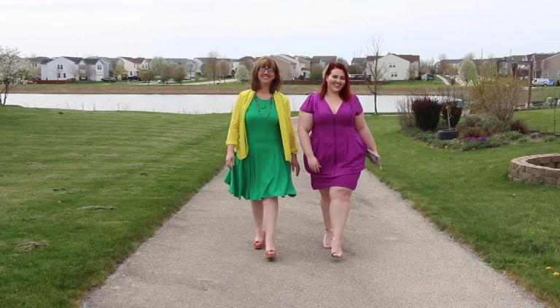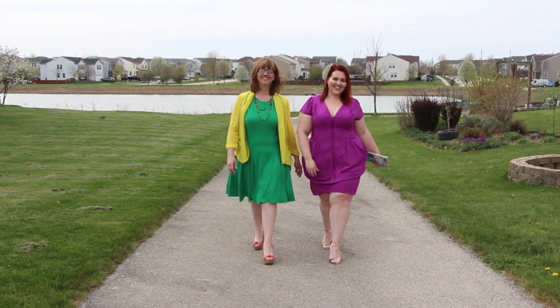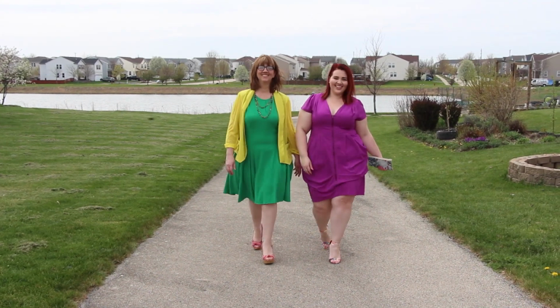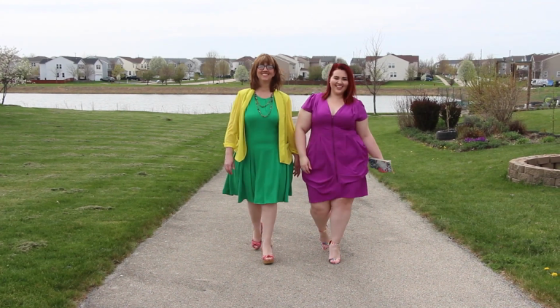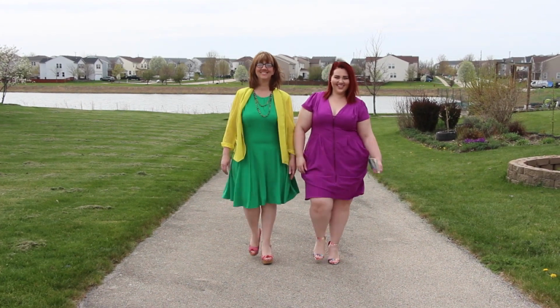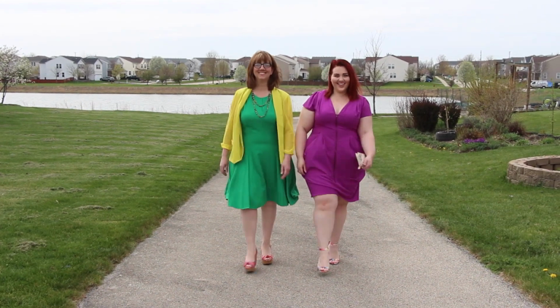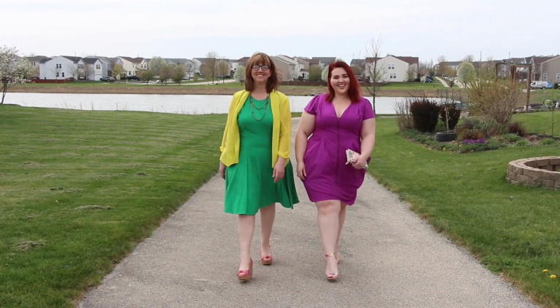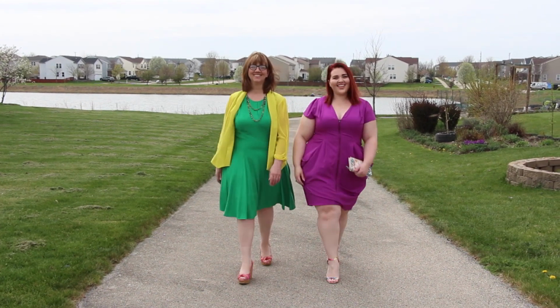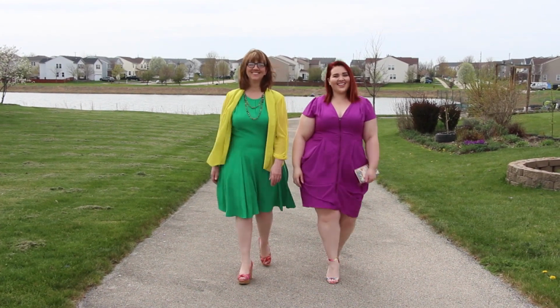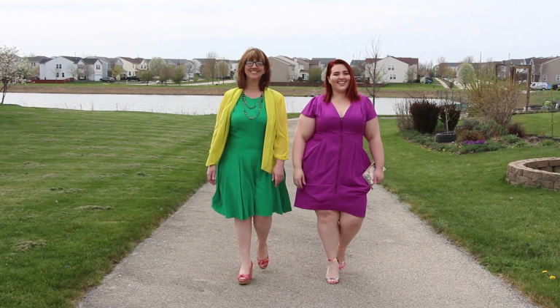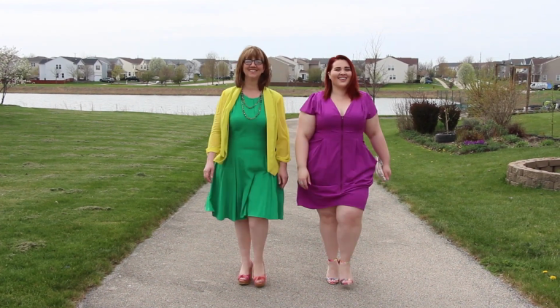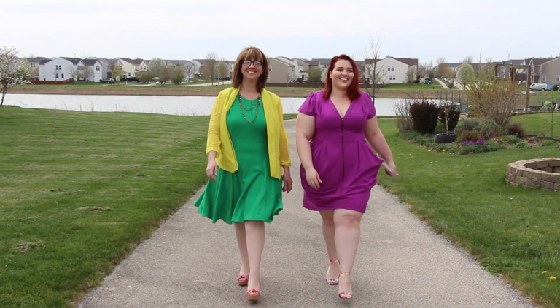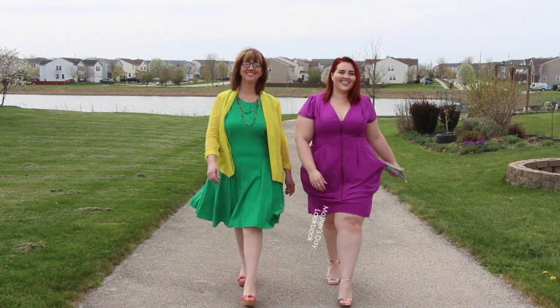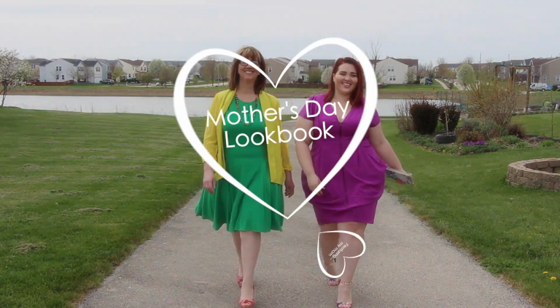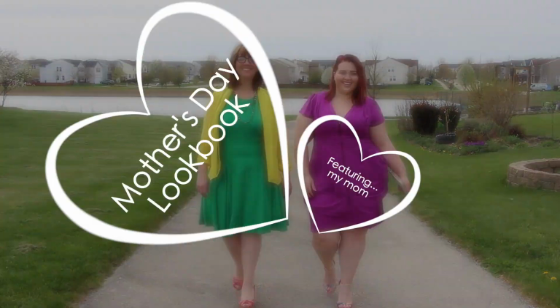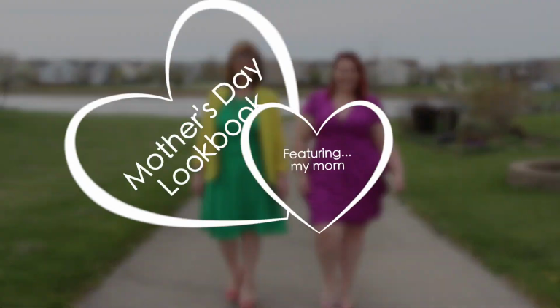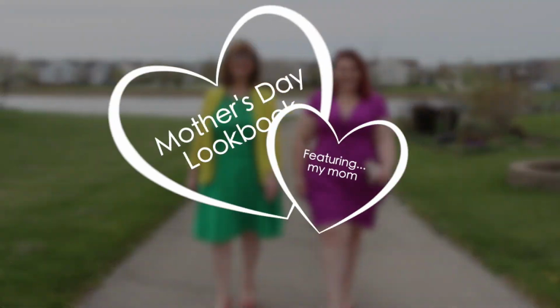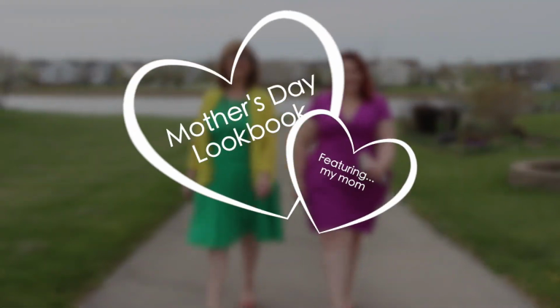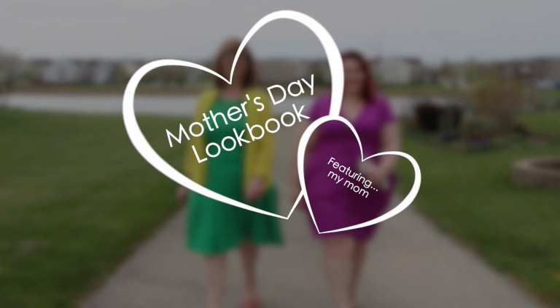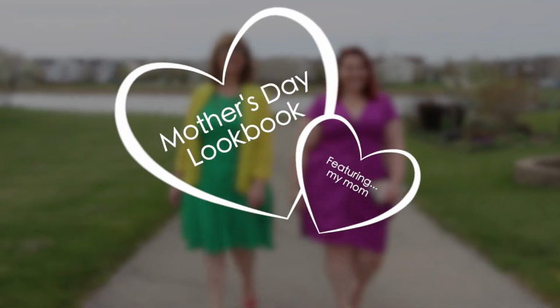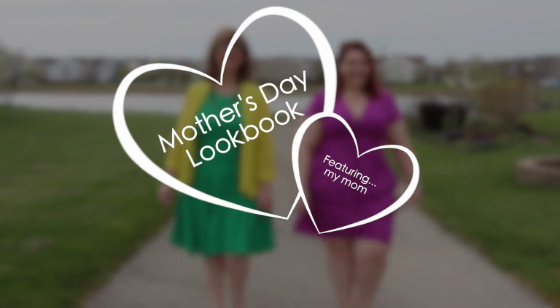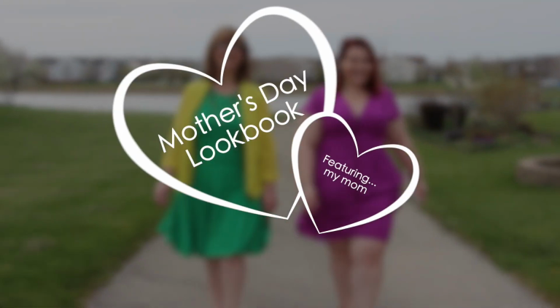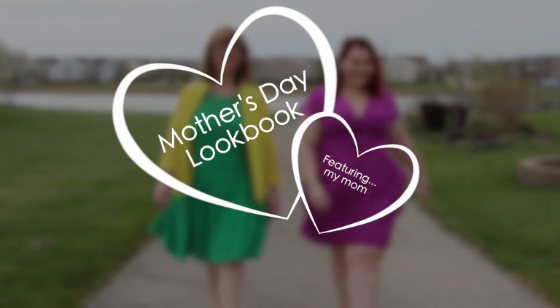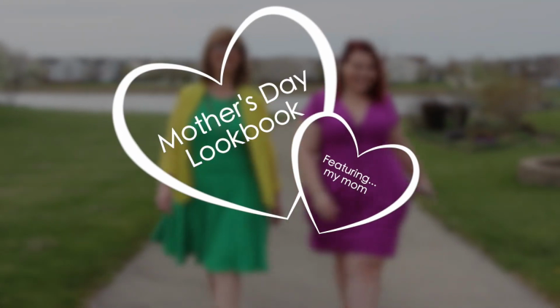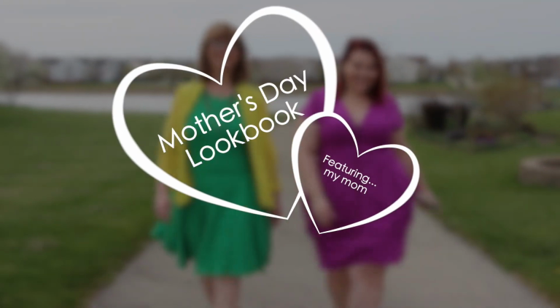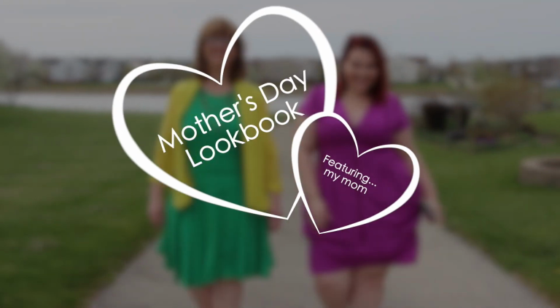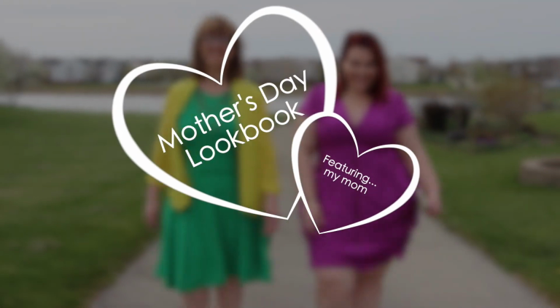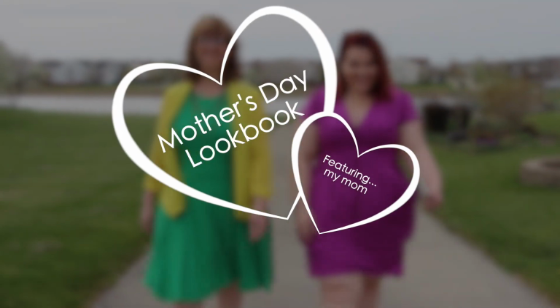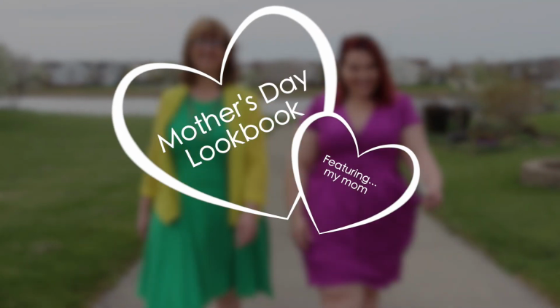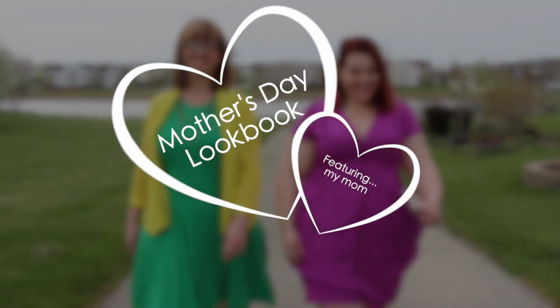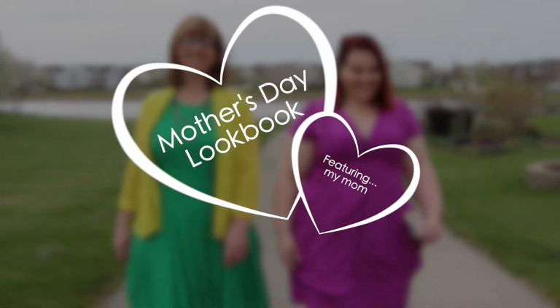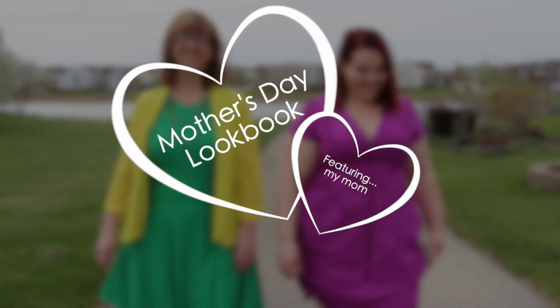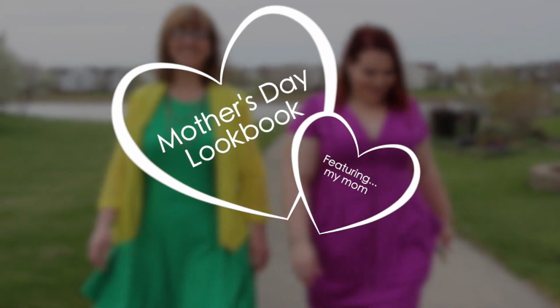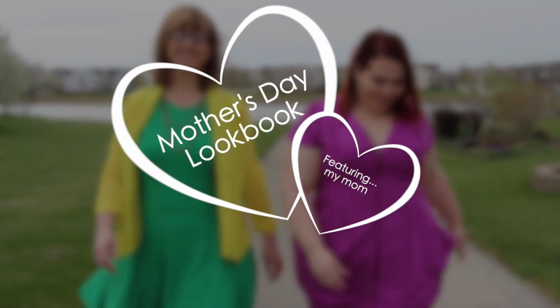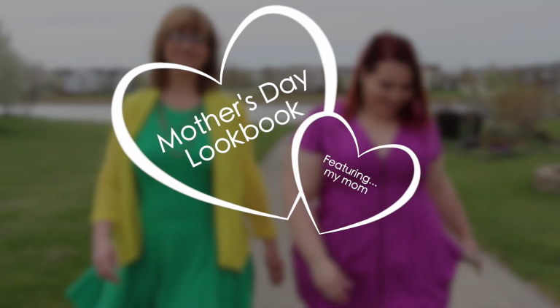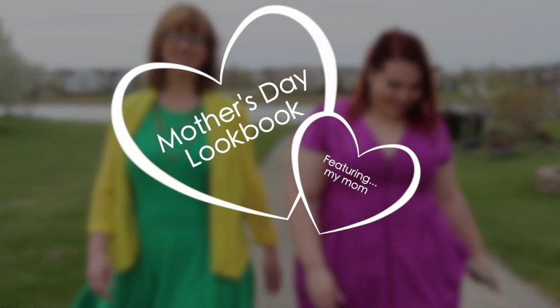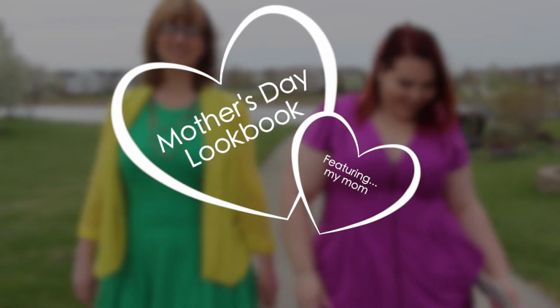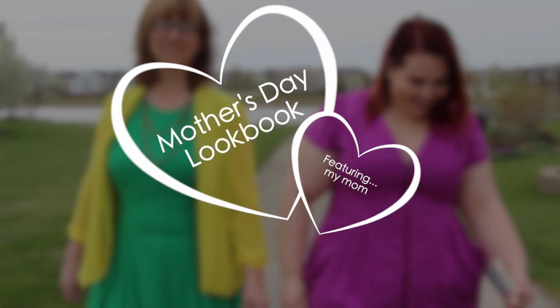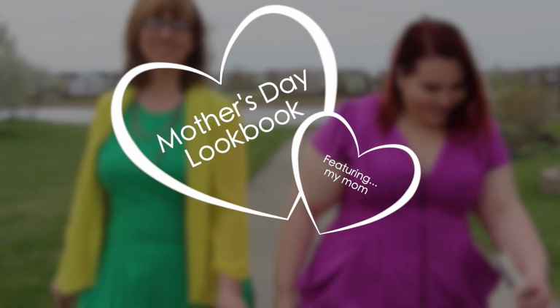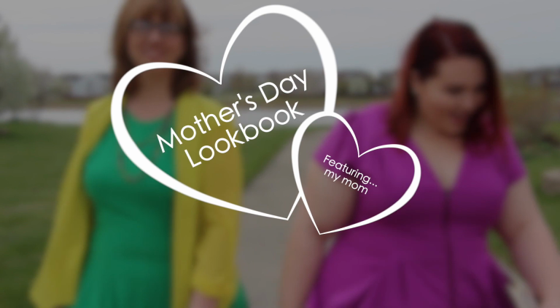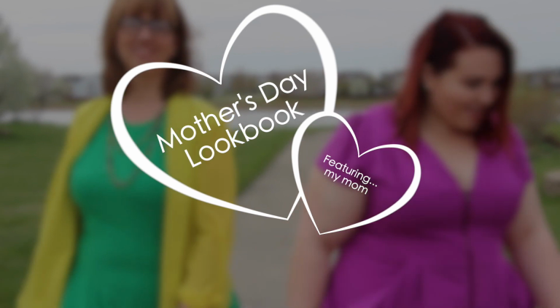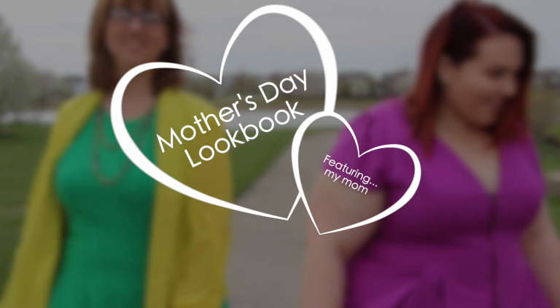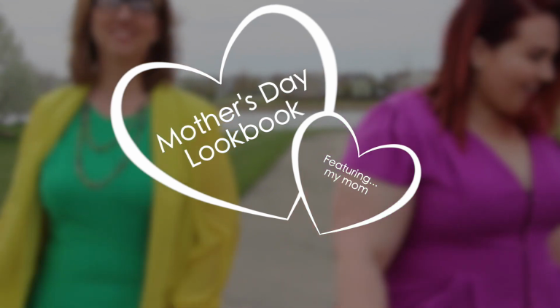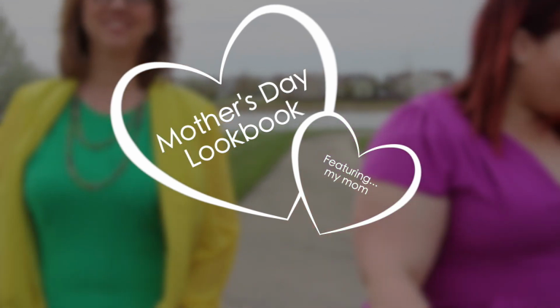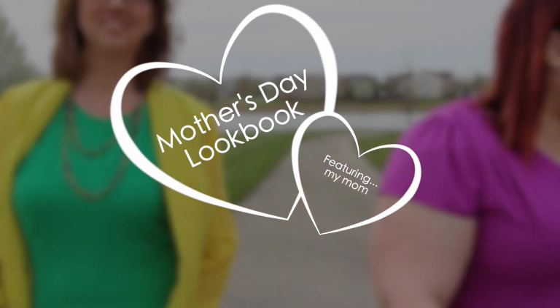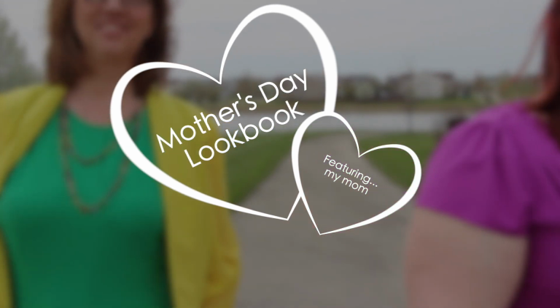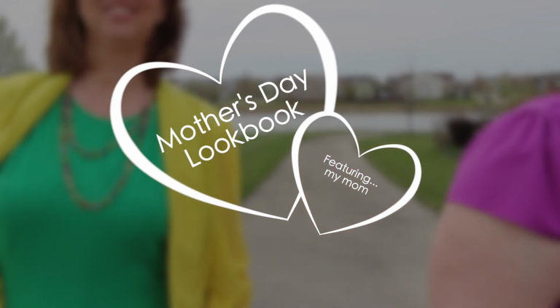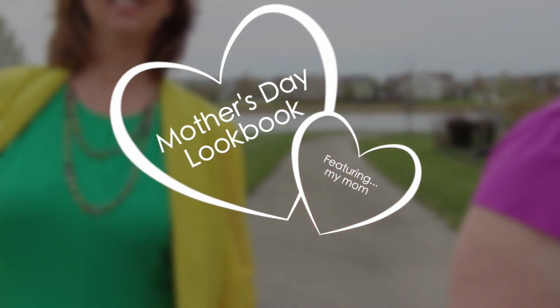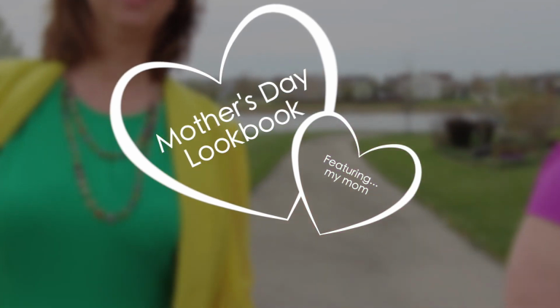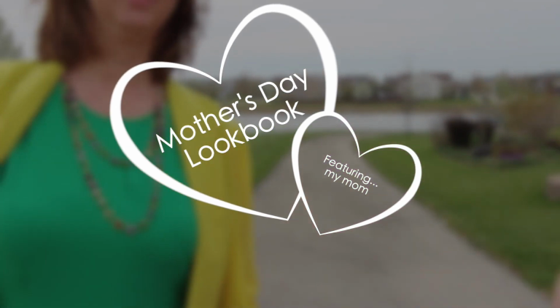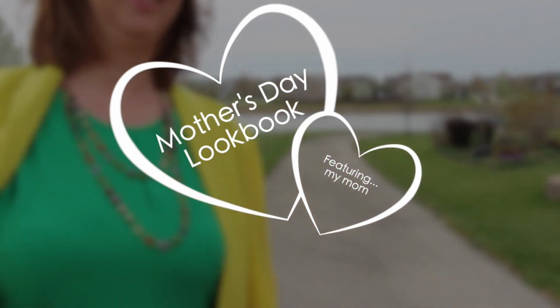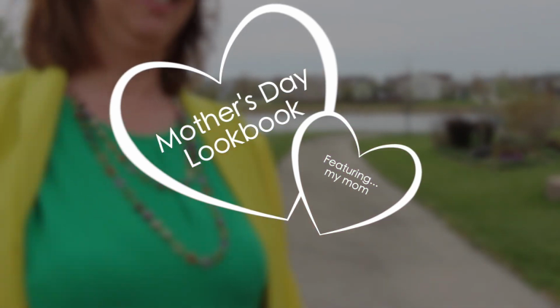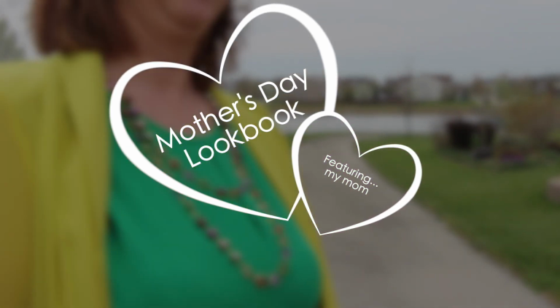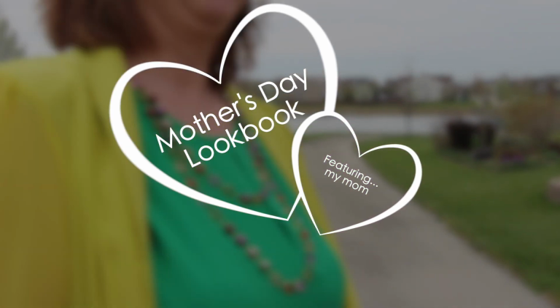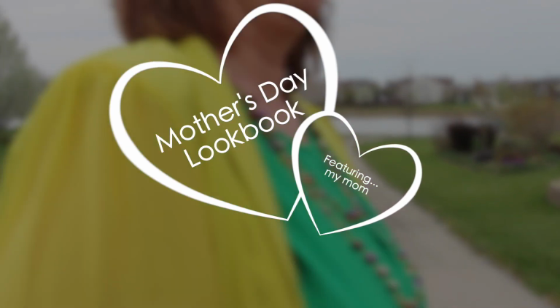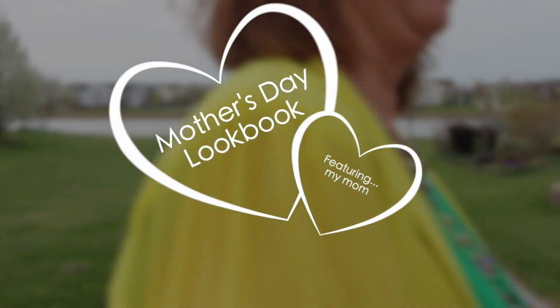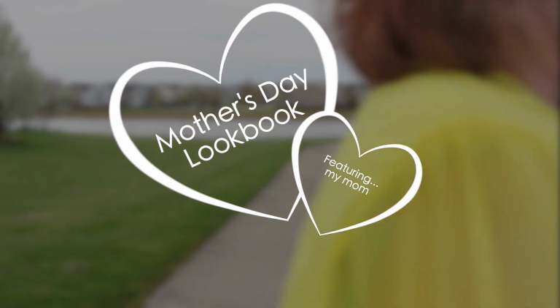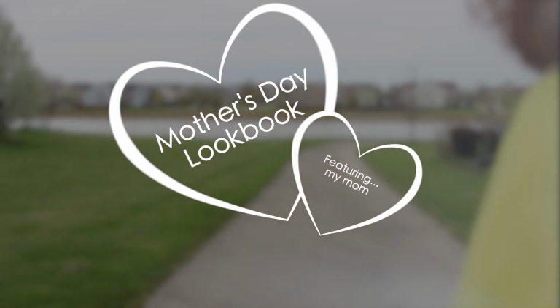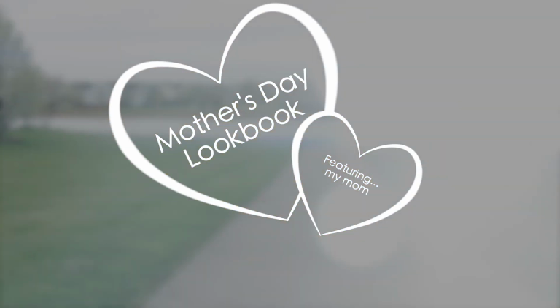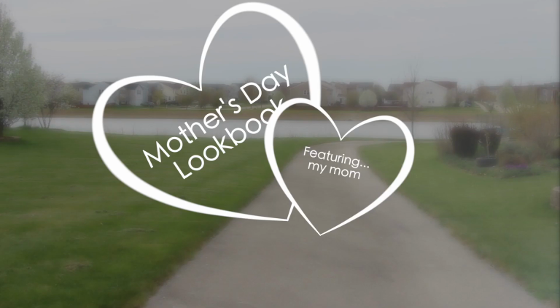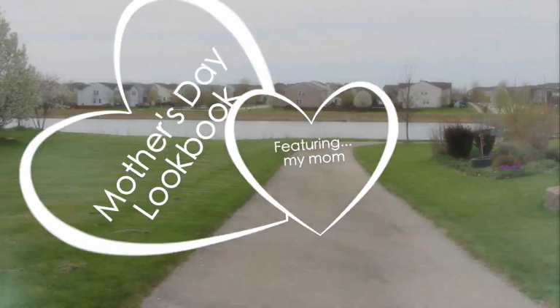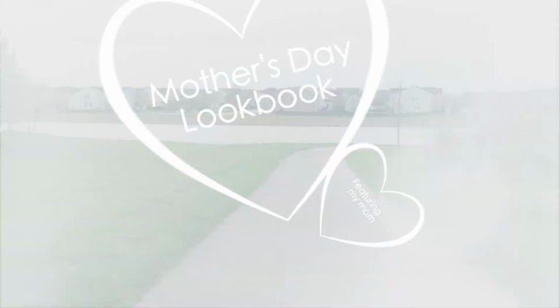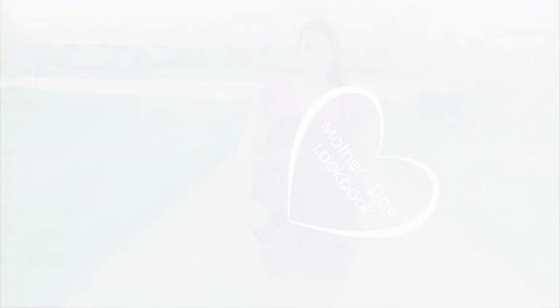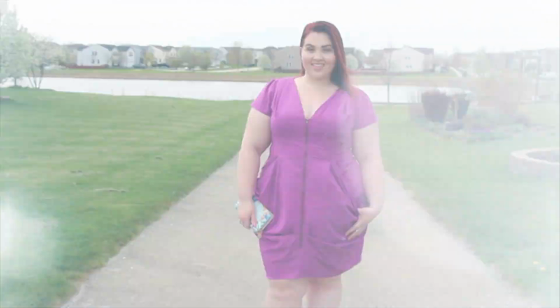Hi guys! I'm back and this time I have a Mother's Day lookbook featuring none other than my own mother.